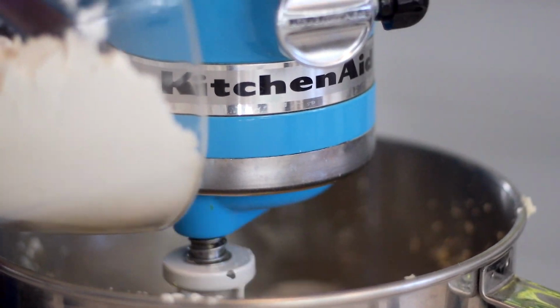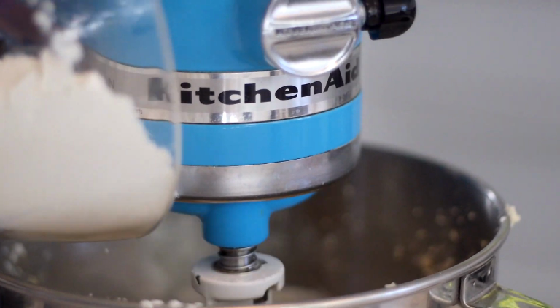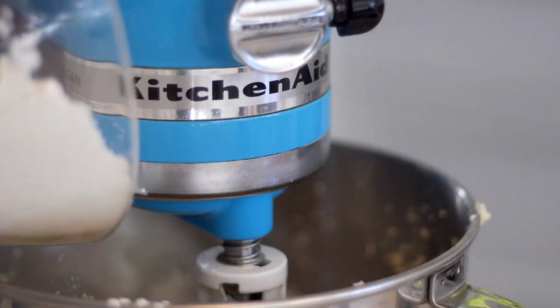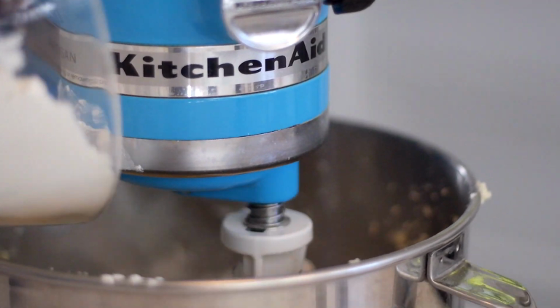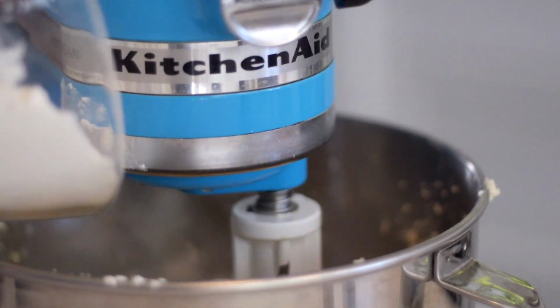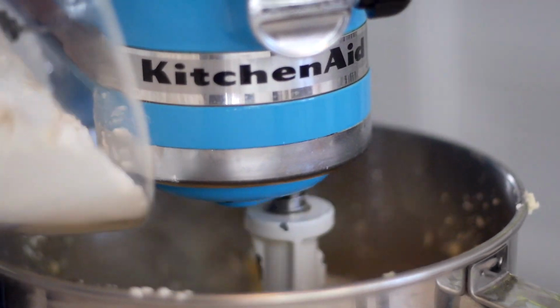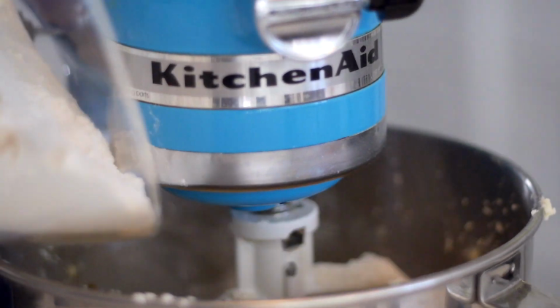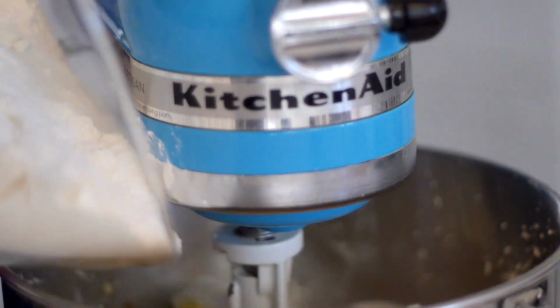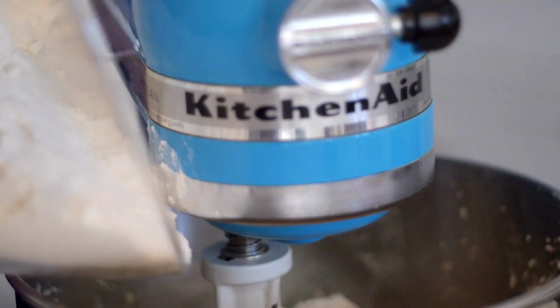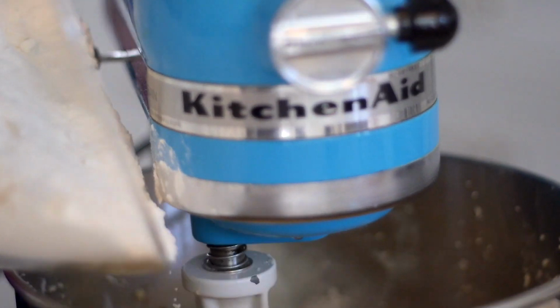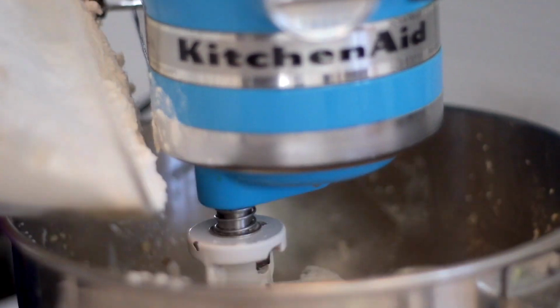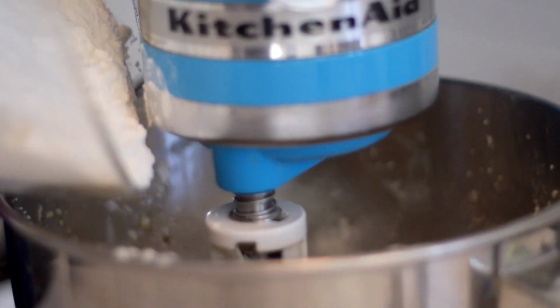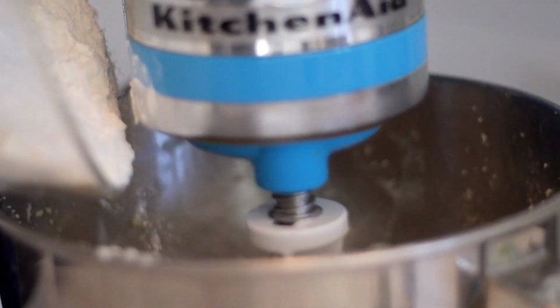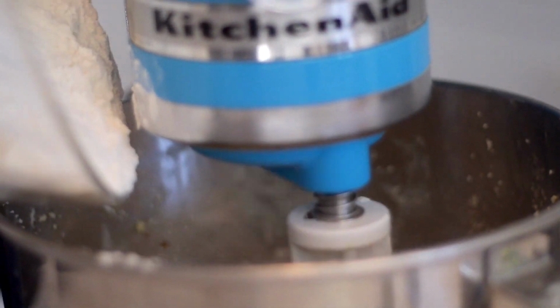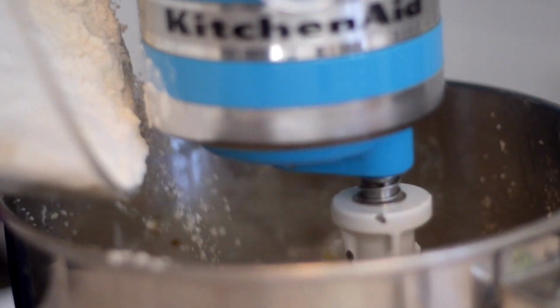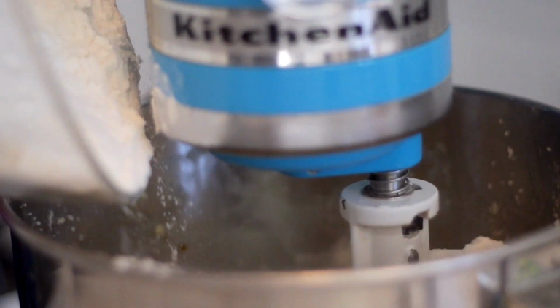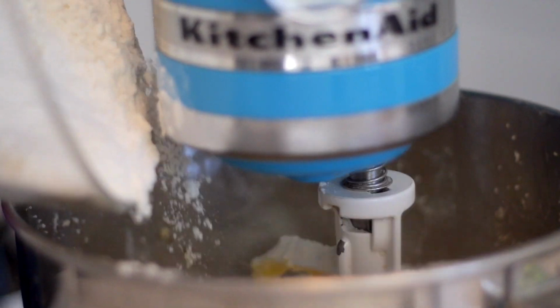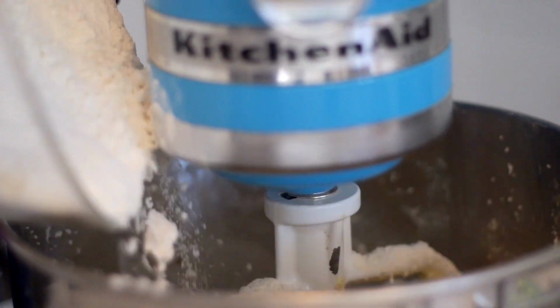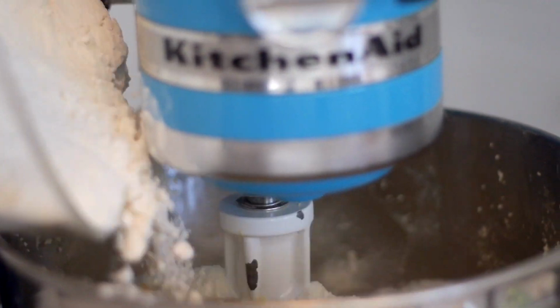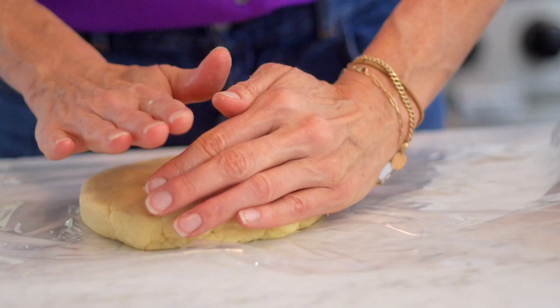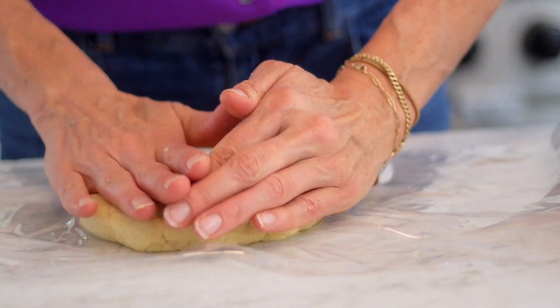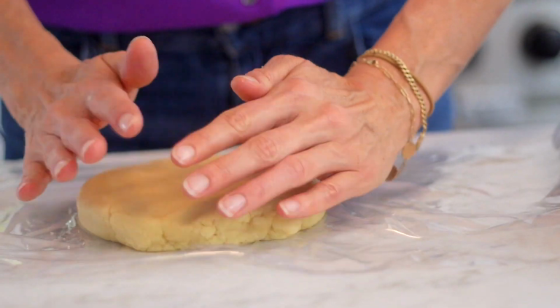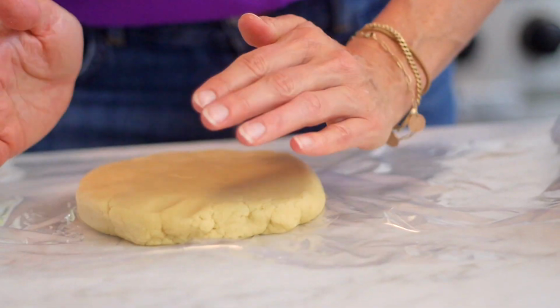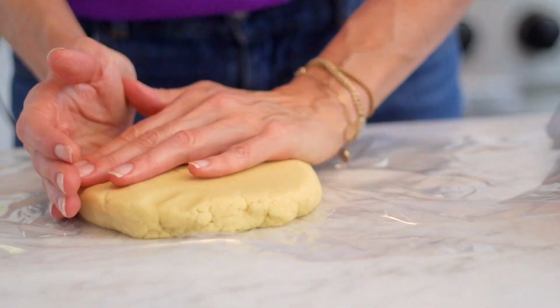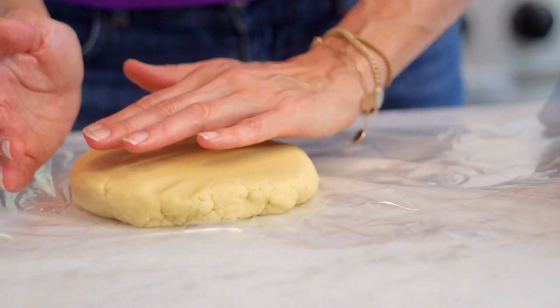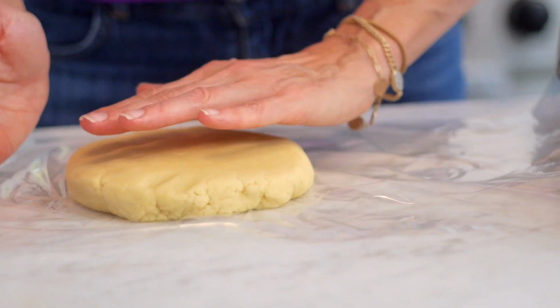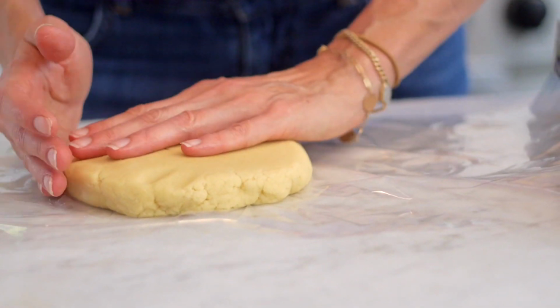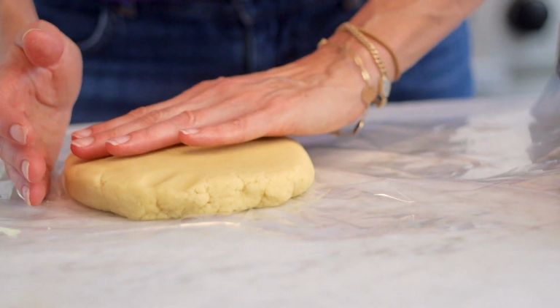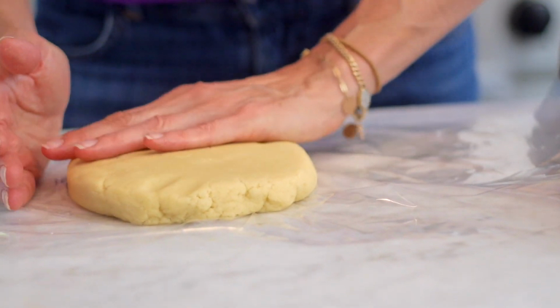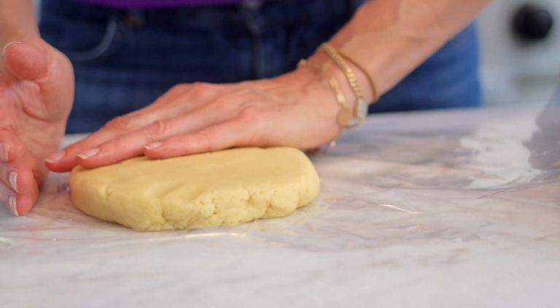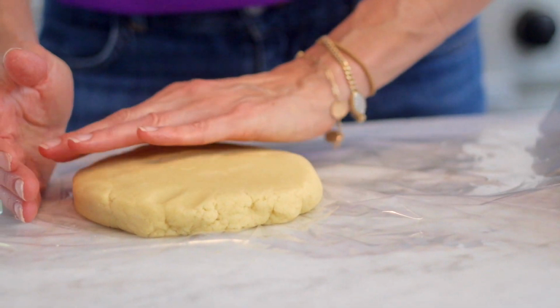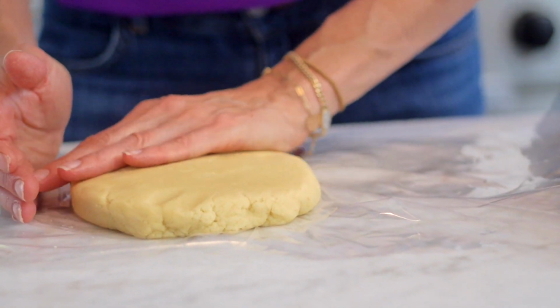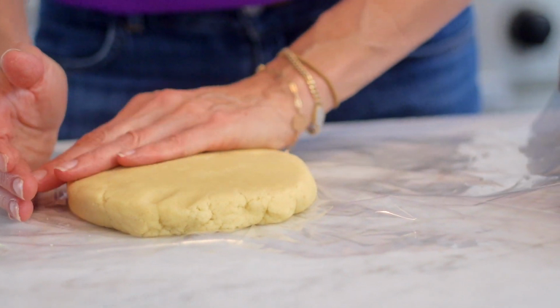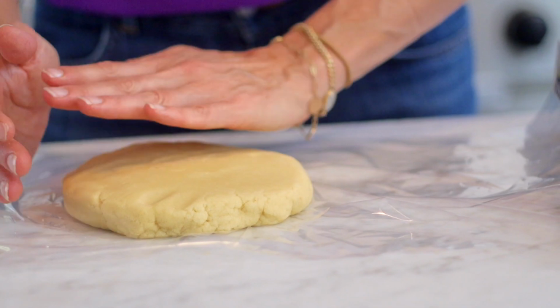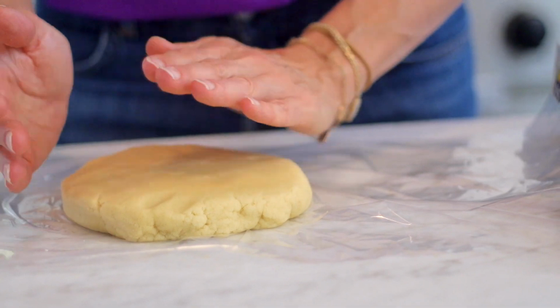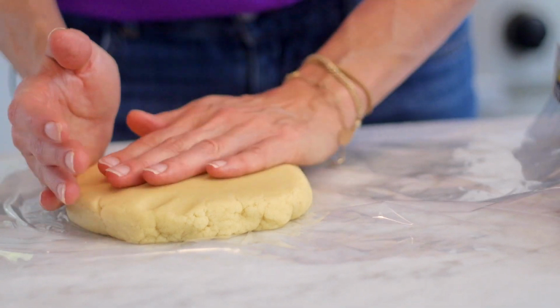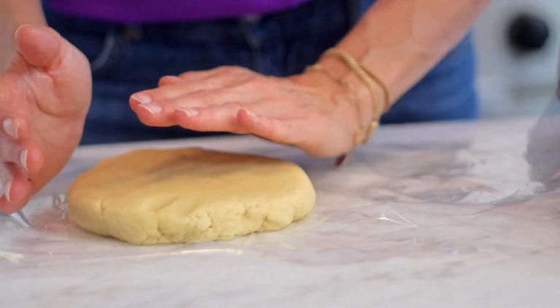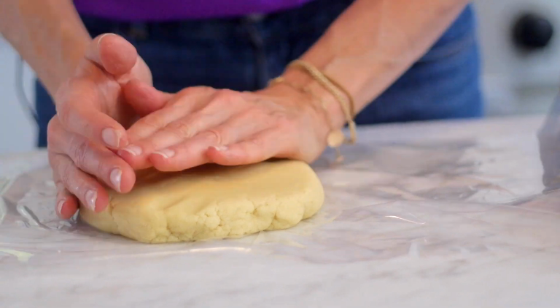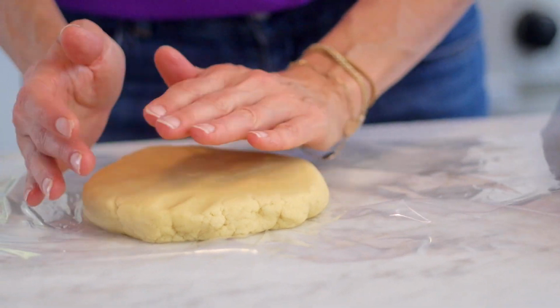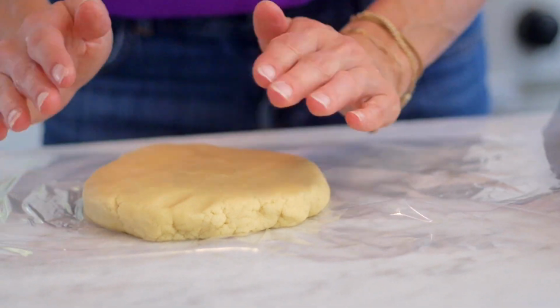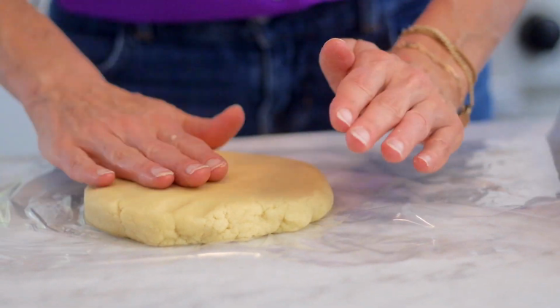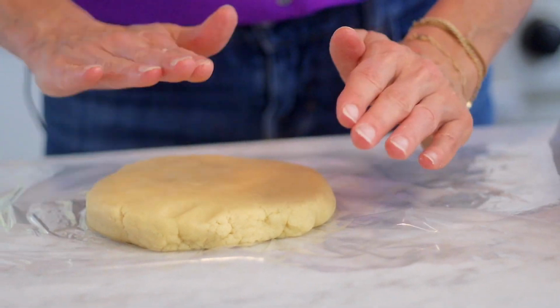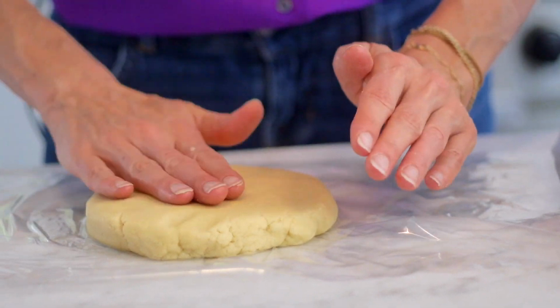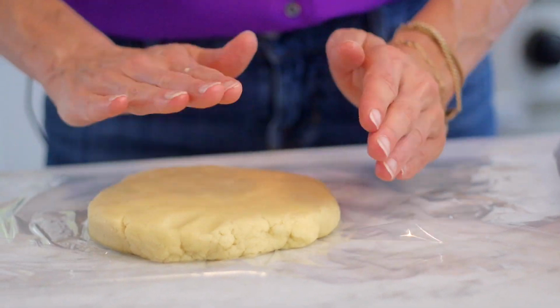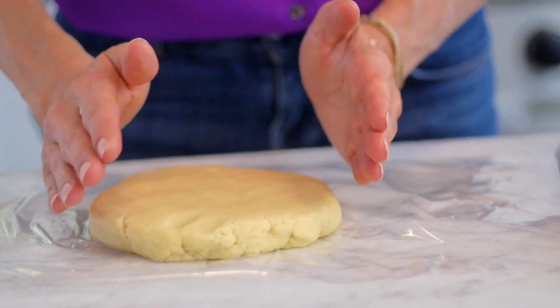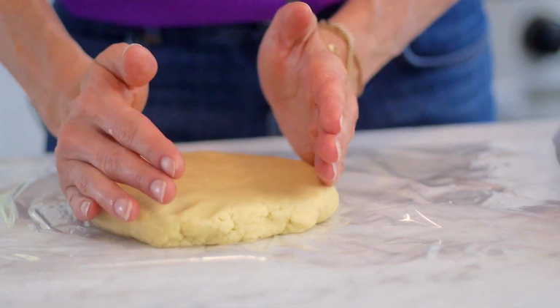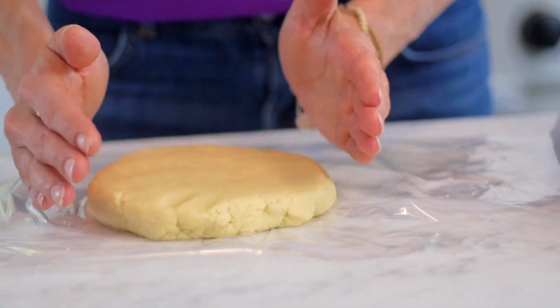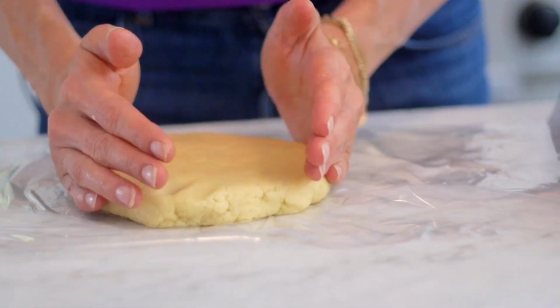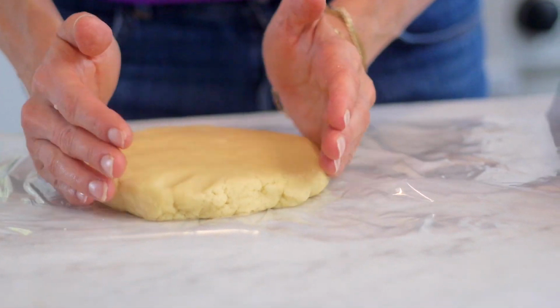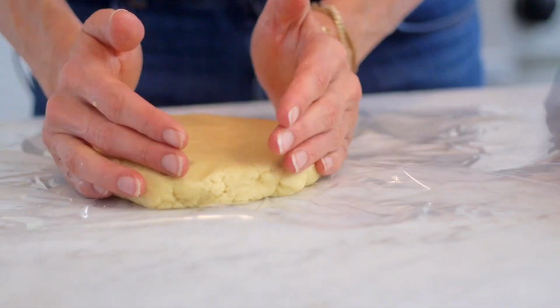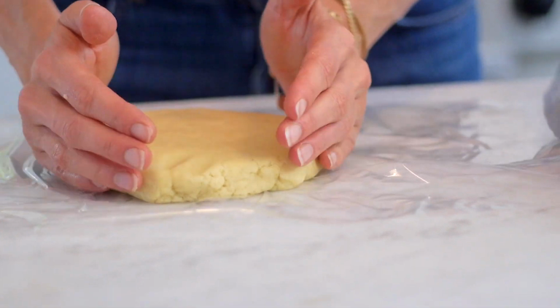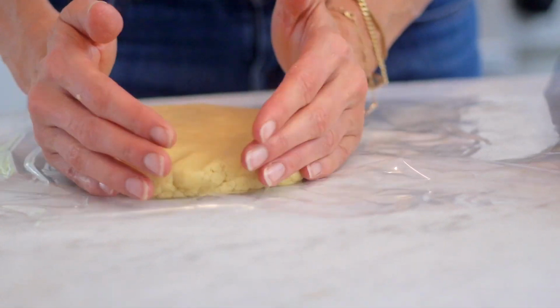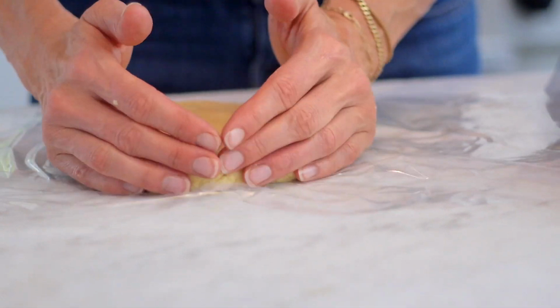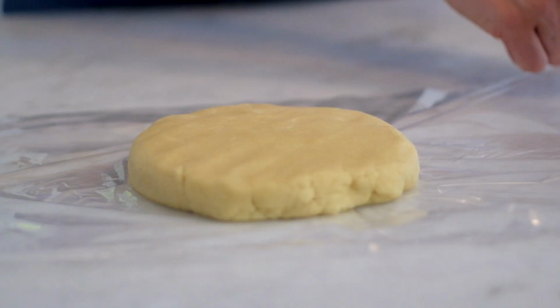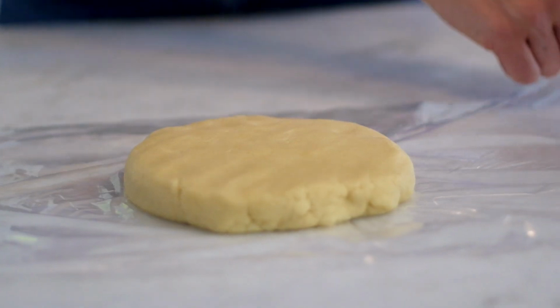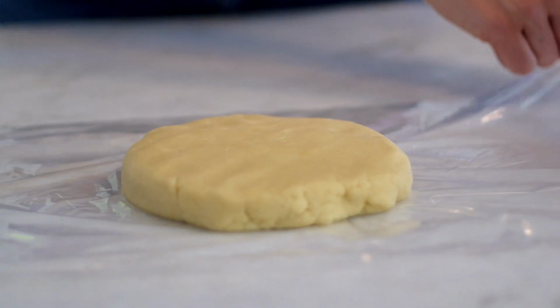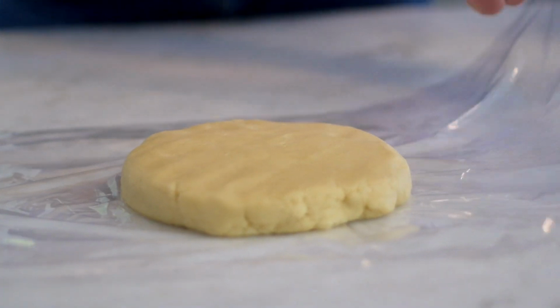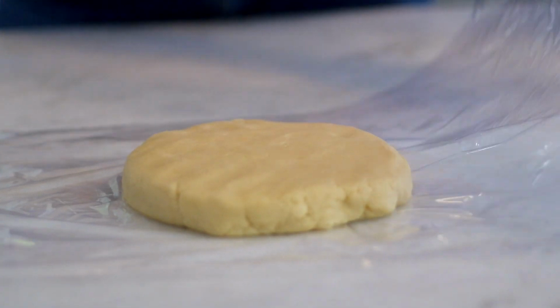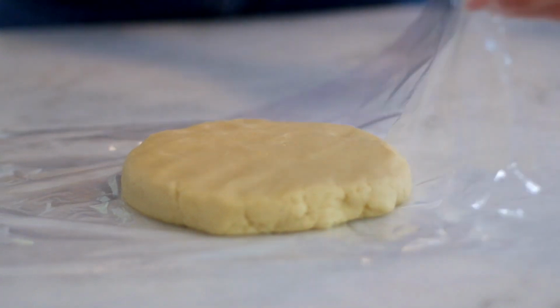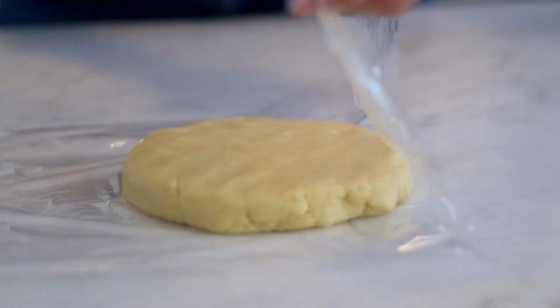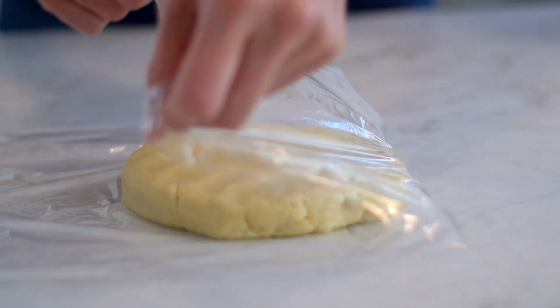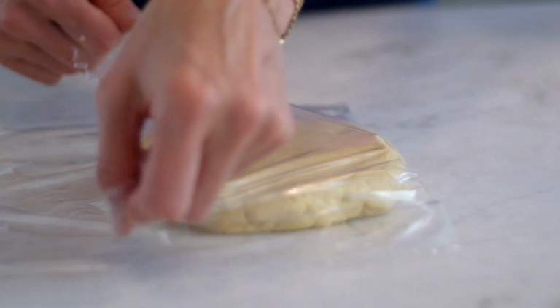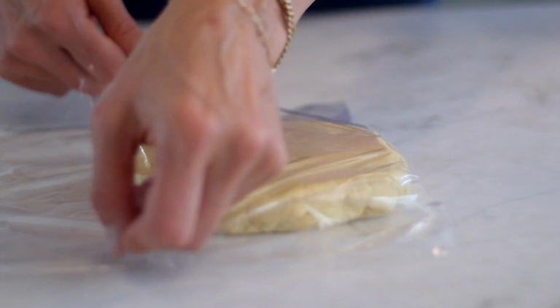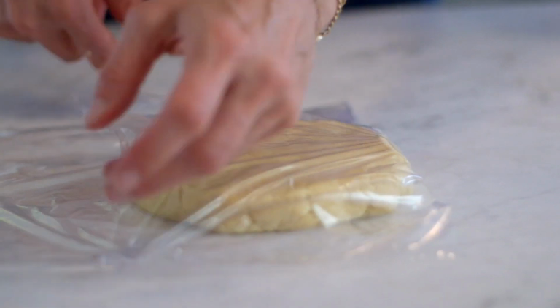Now take your sugar cookie mixture, put it on a piece of plastic wrap divided into two big circles, and refrigerate it for about an hour.